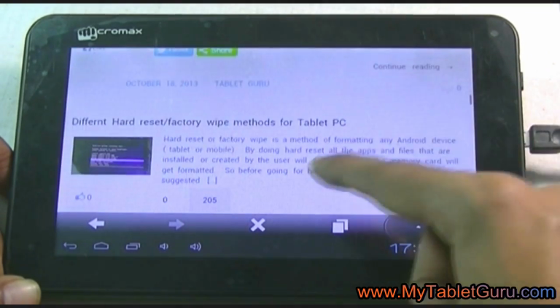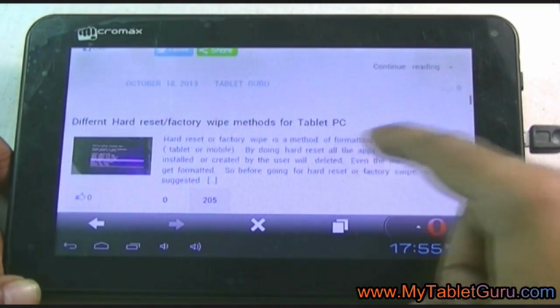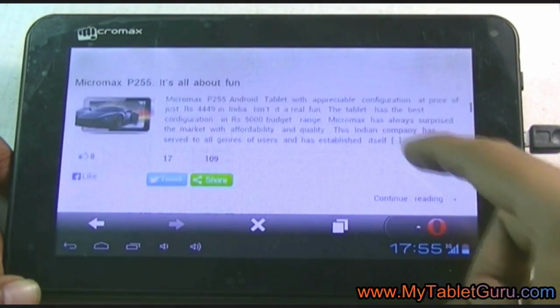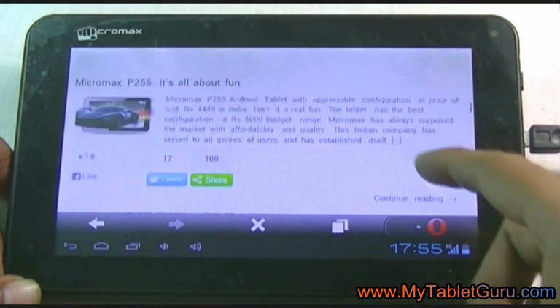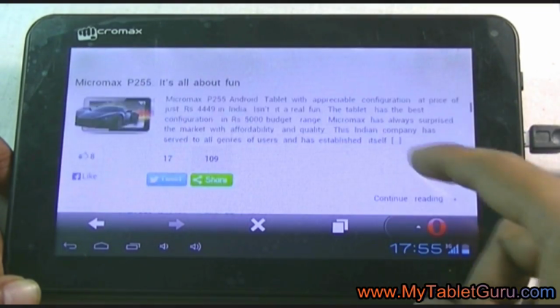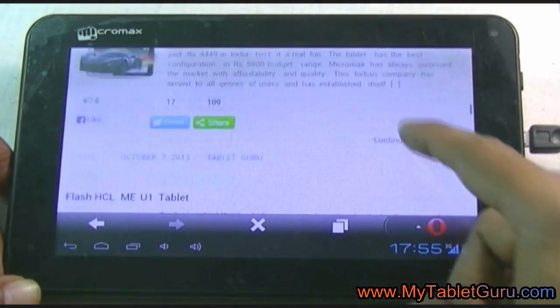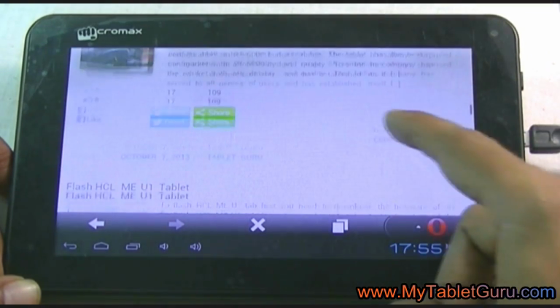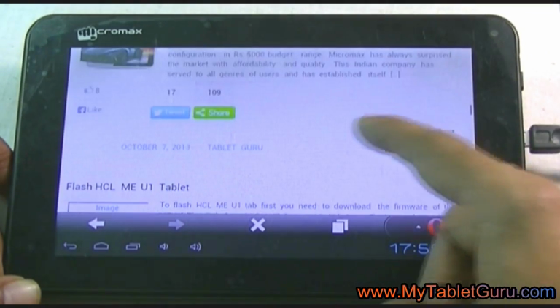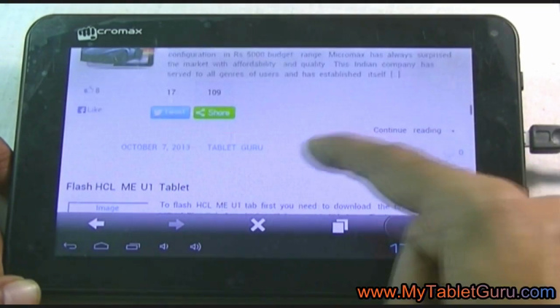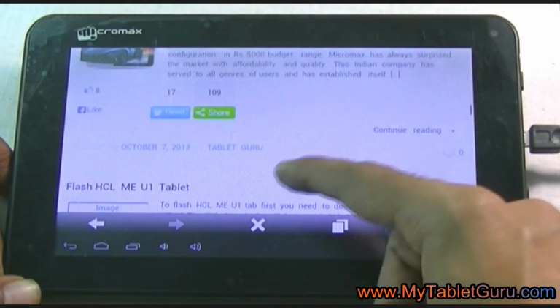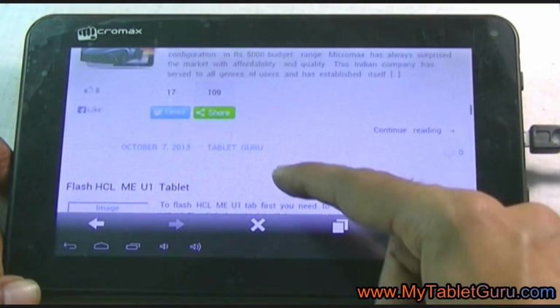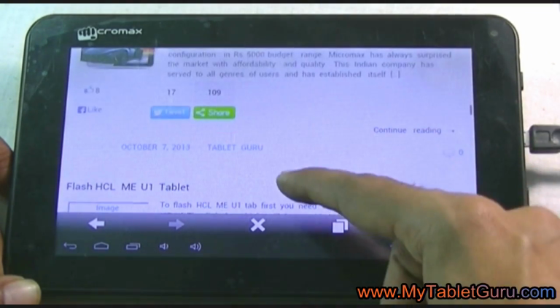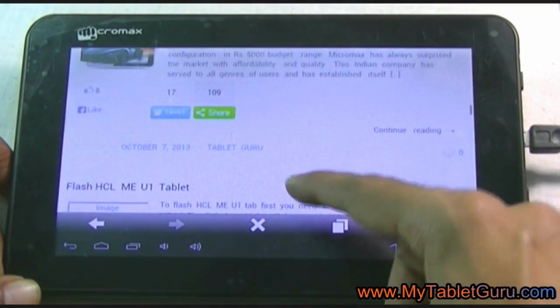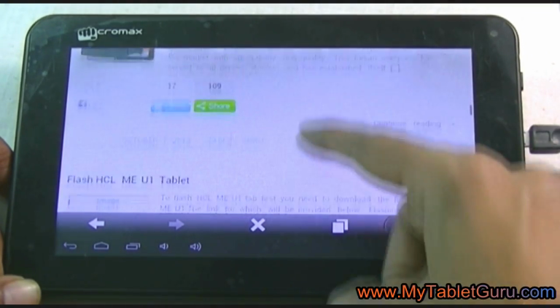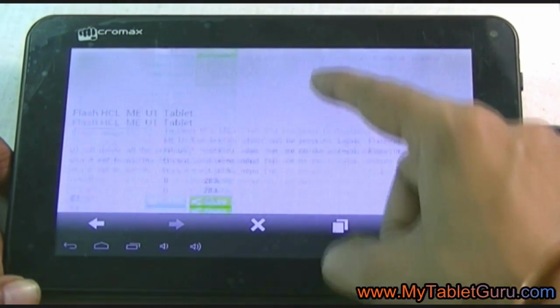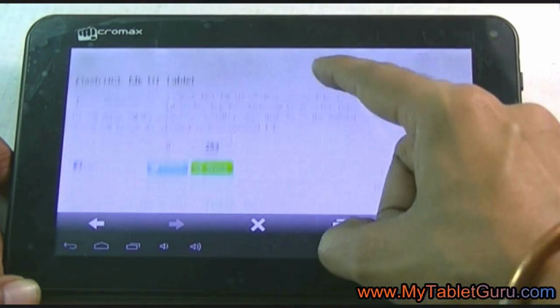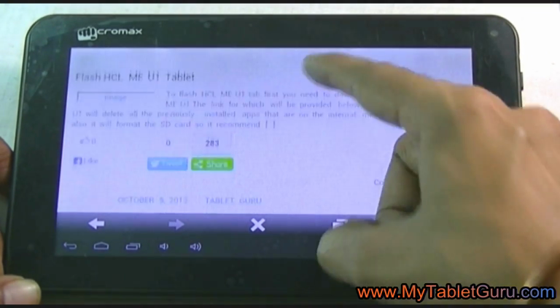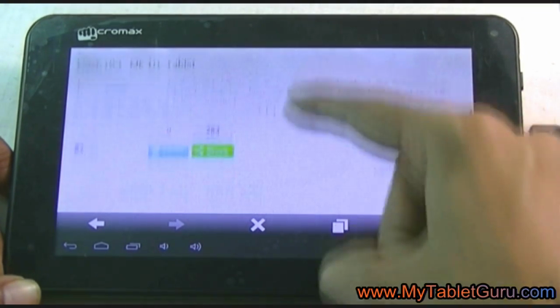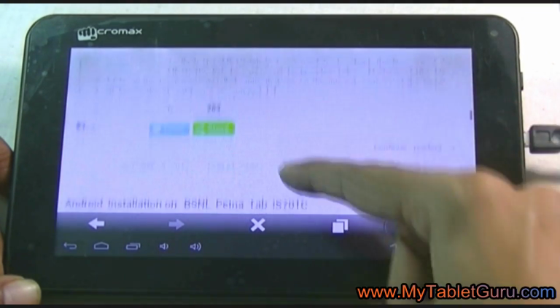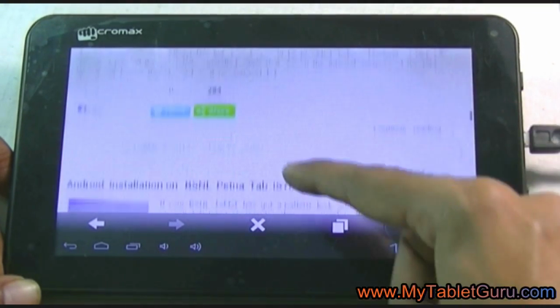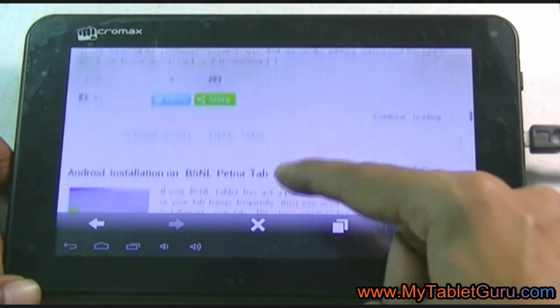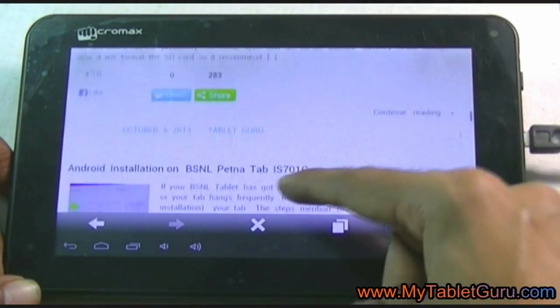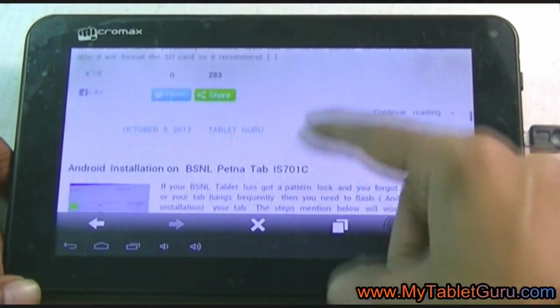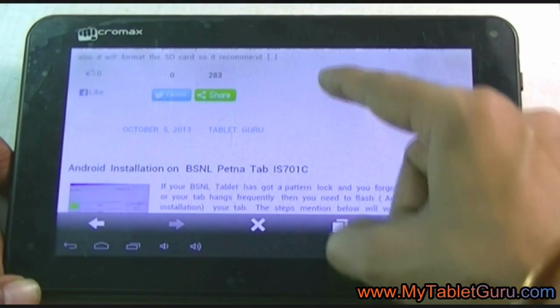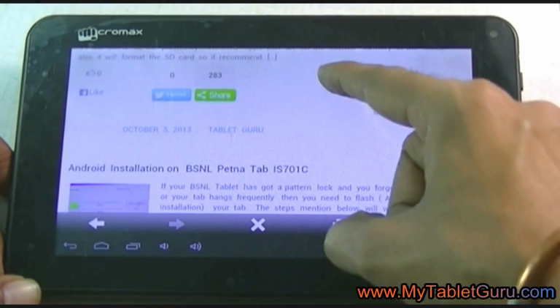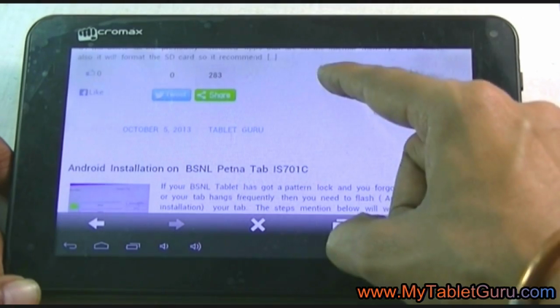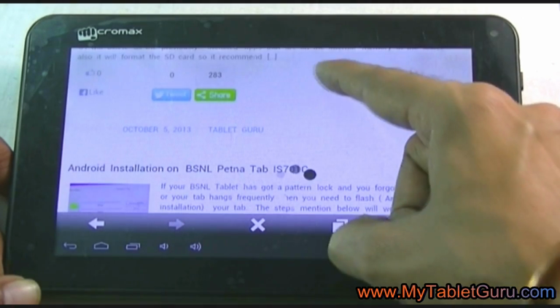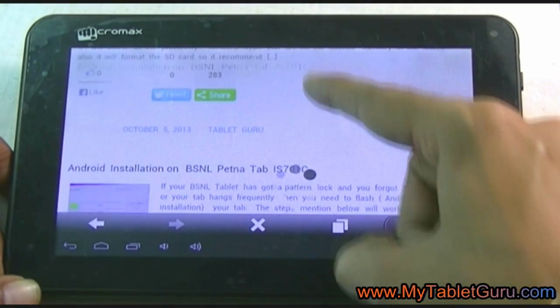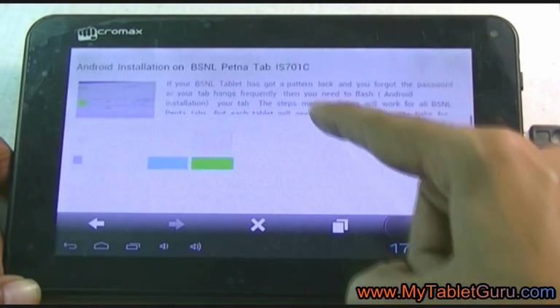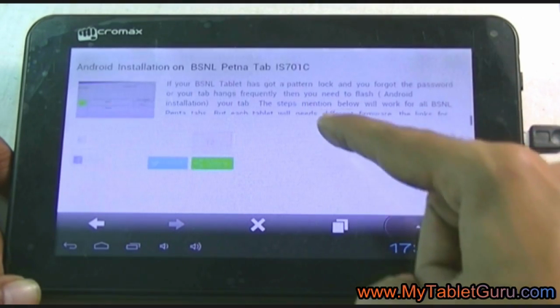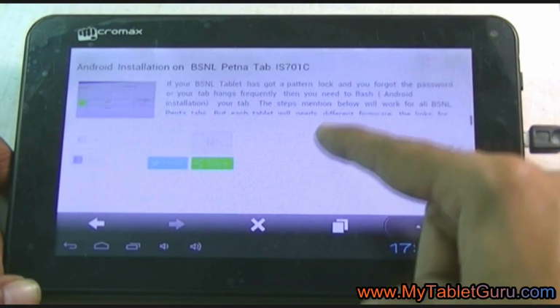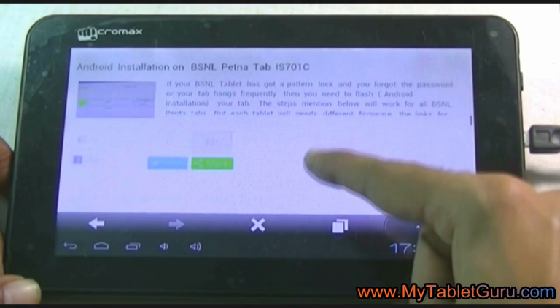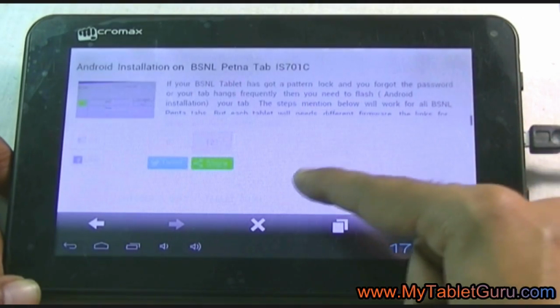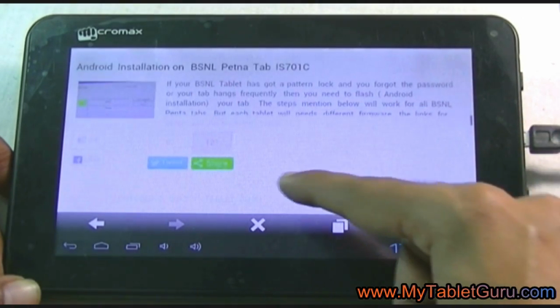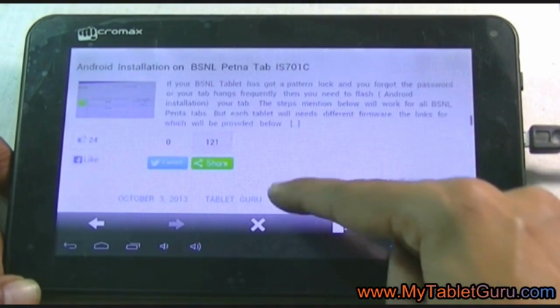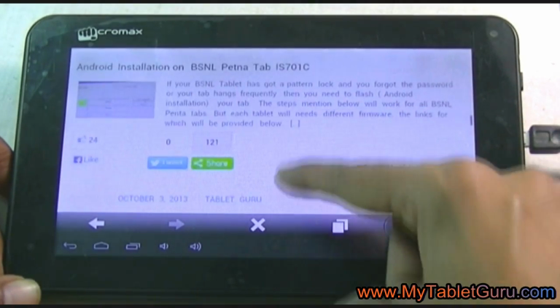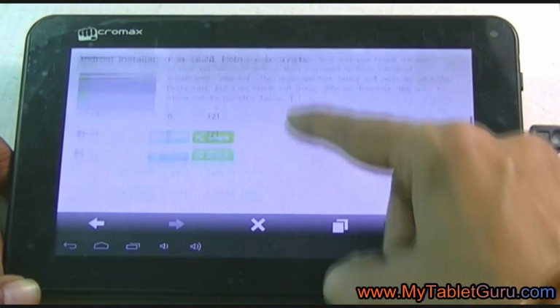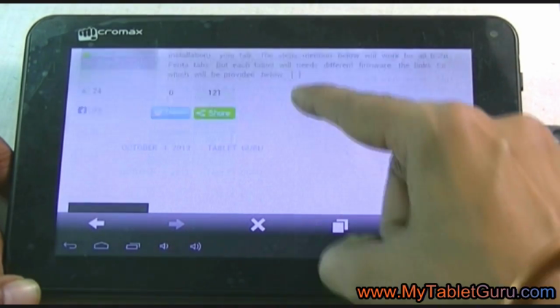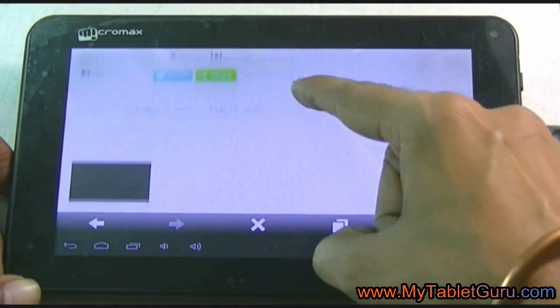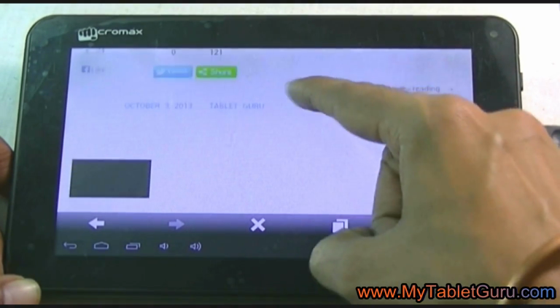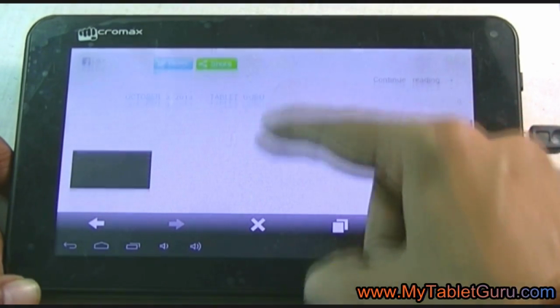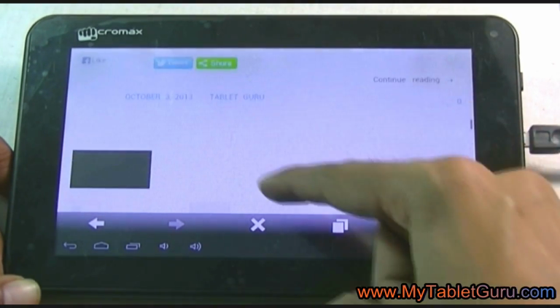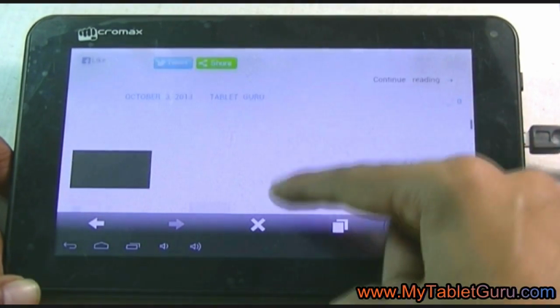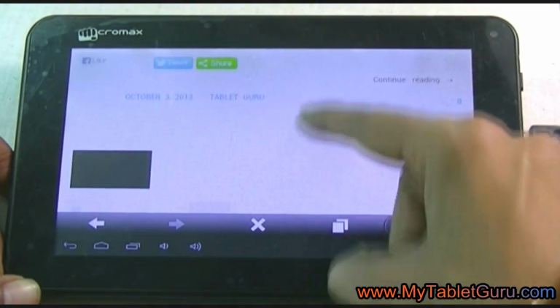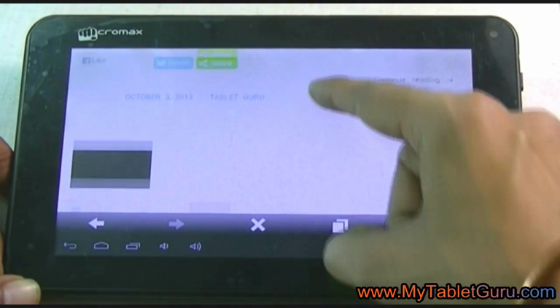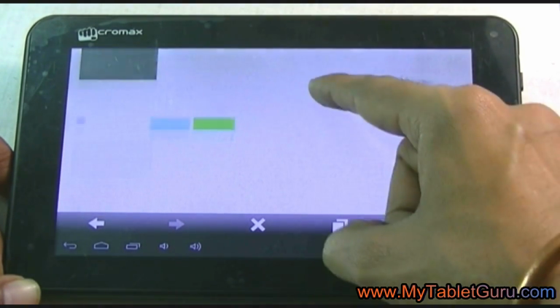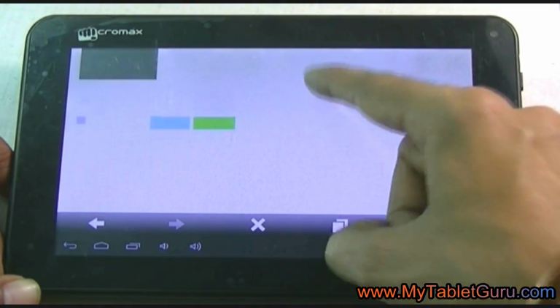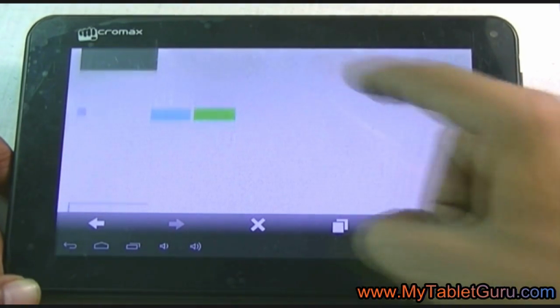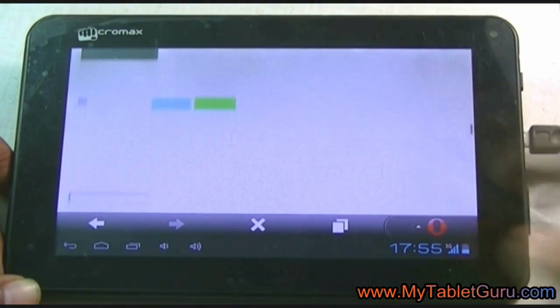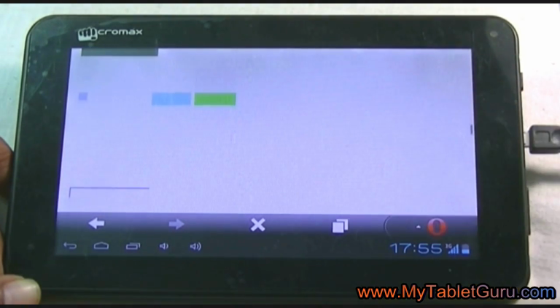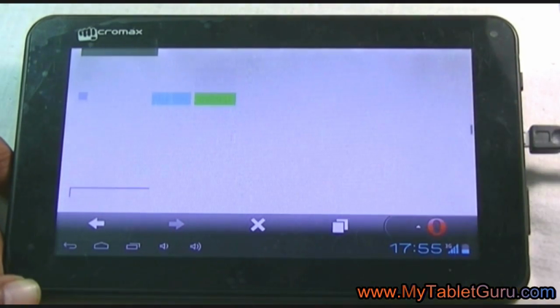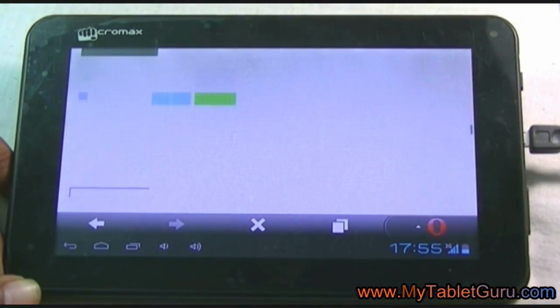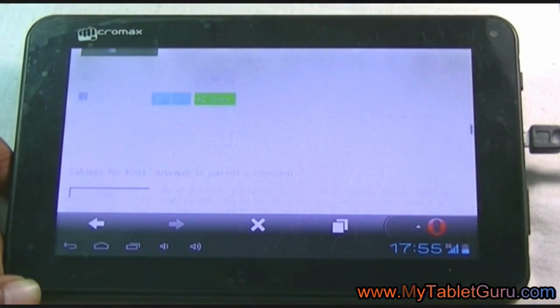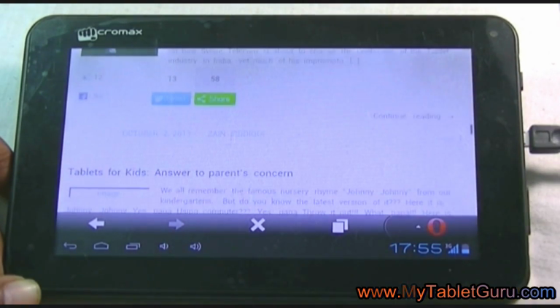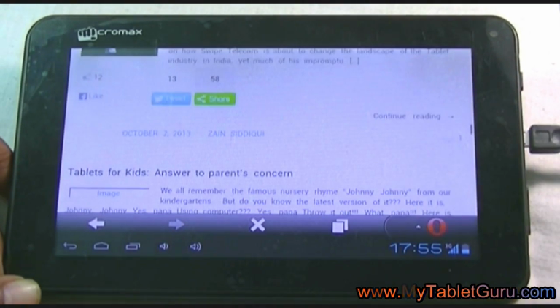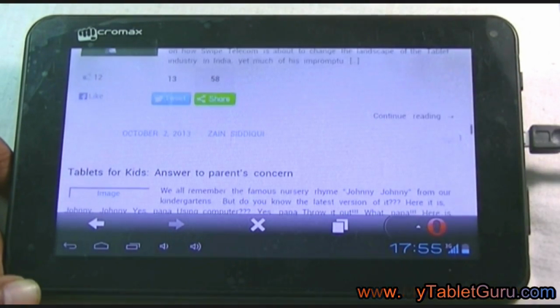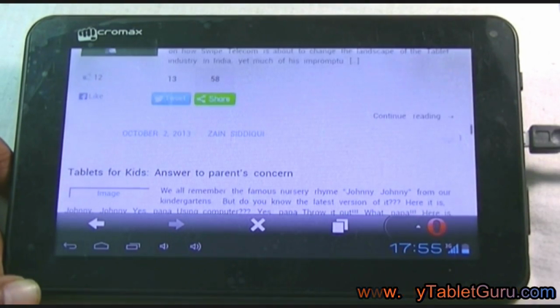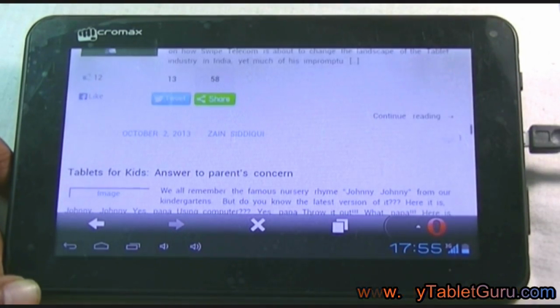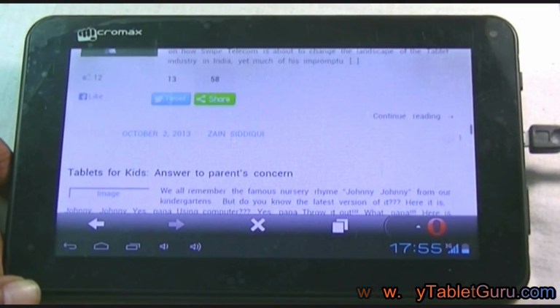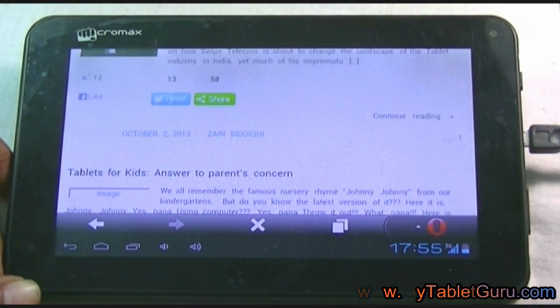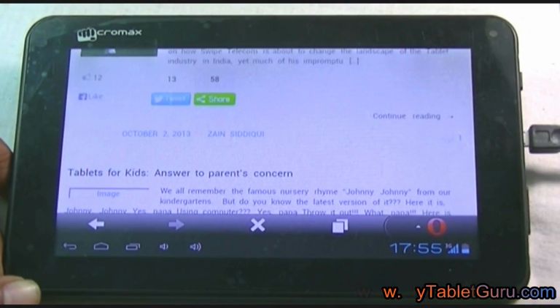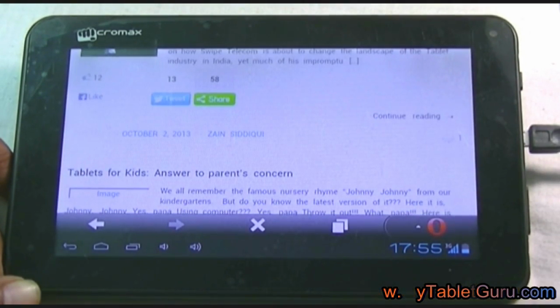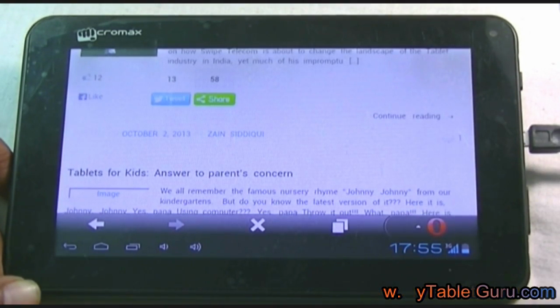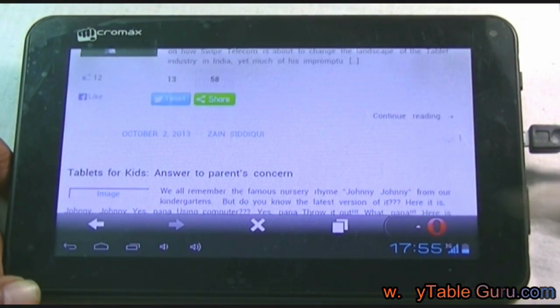The very similar method will work with other Micromax tablets also. If you have any questions, please comment below. Thank you.